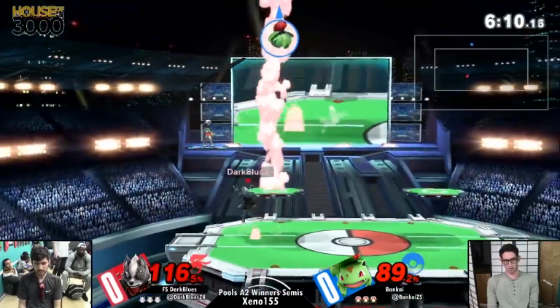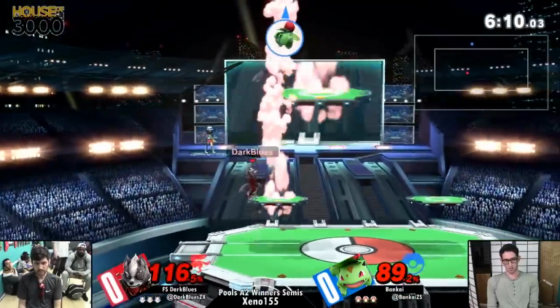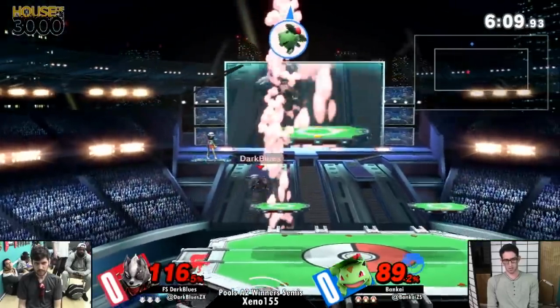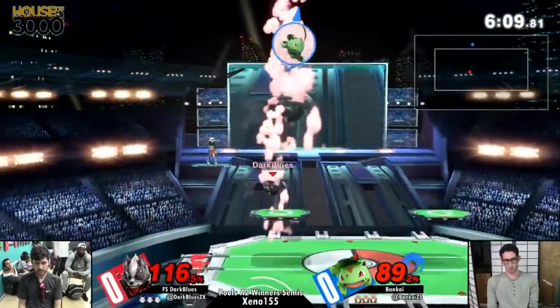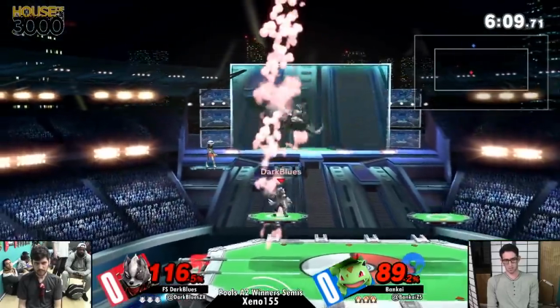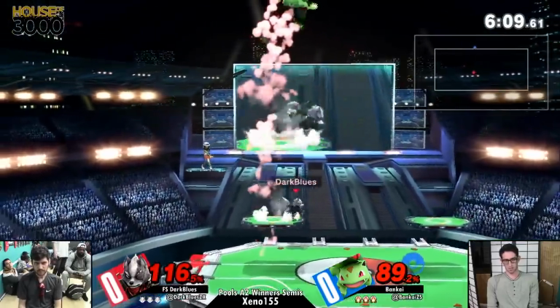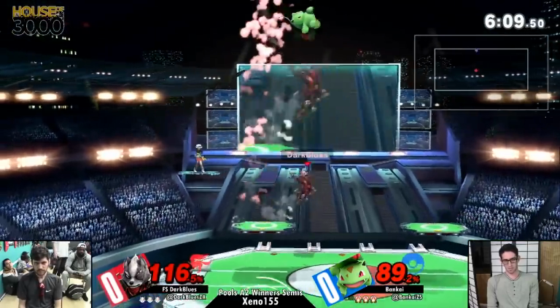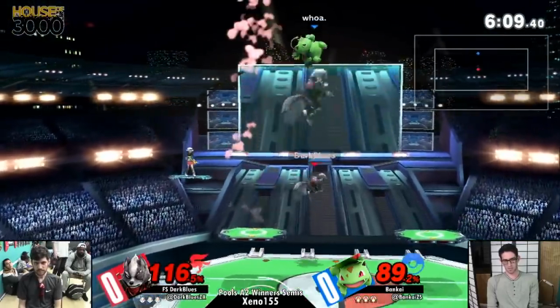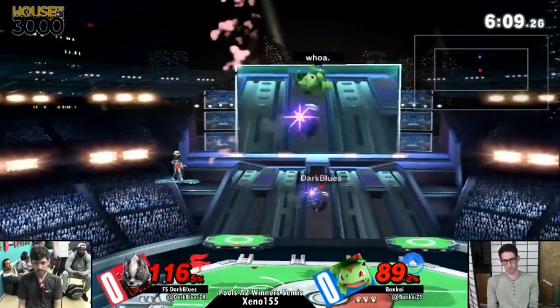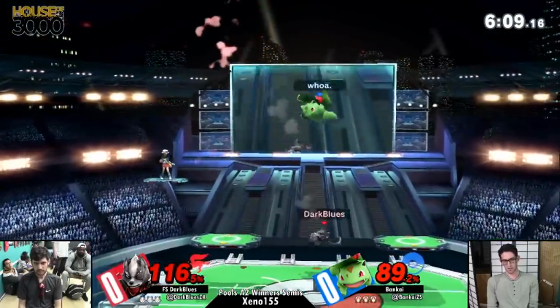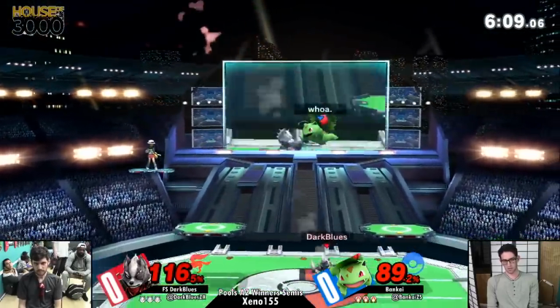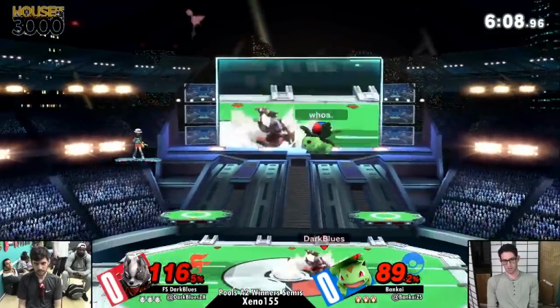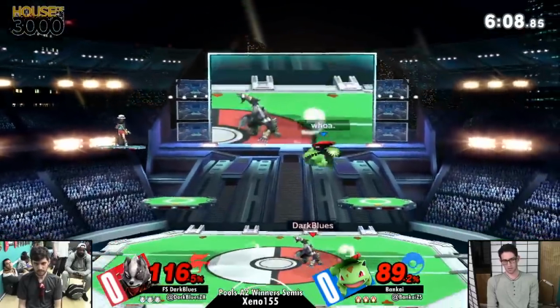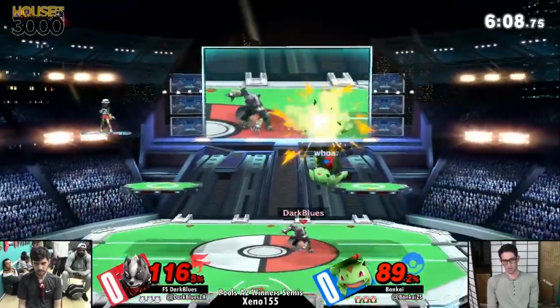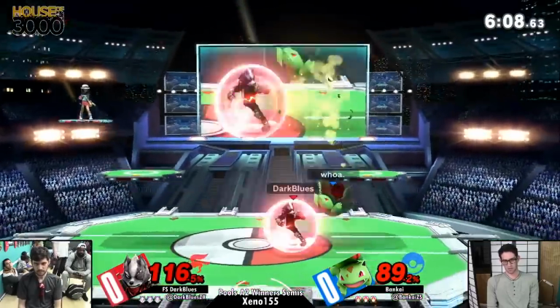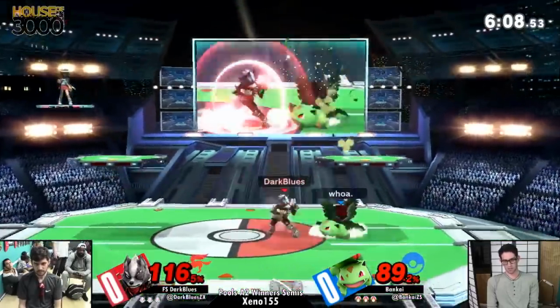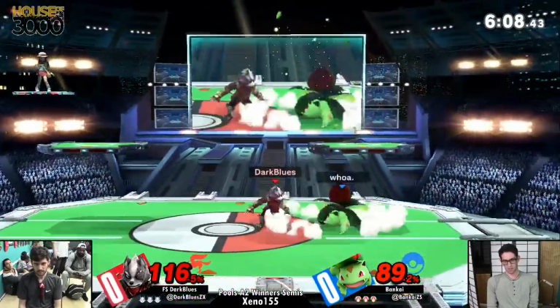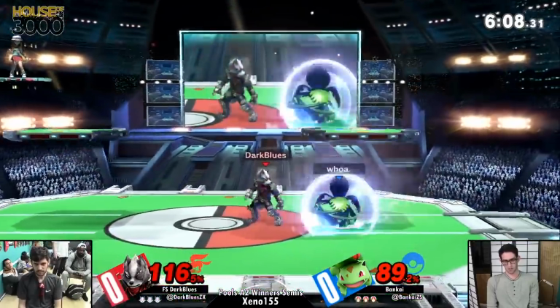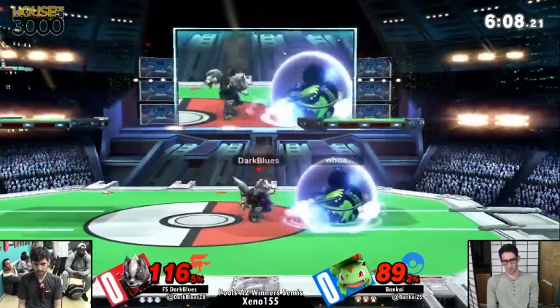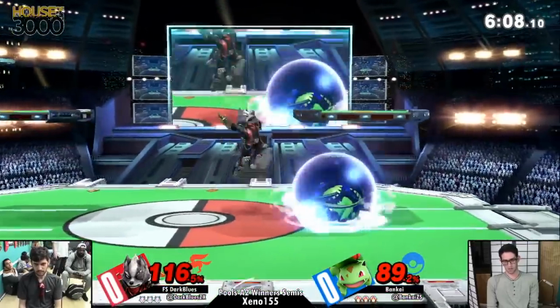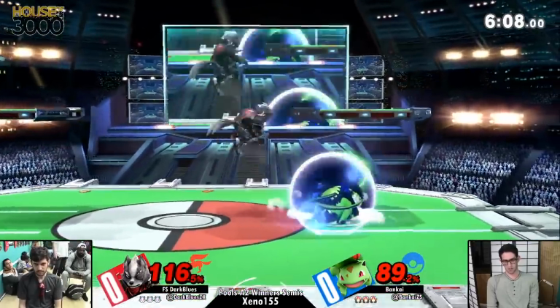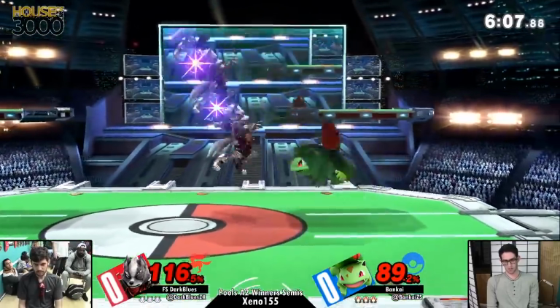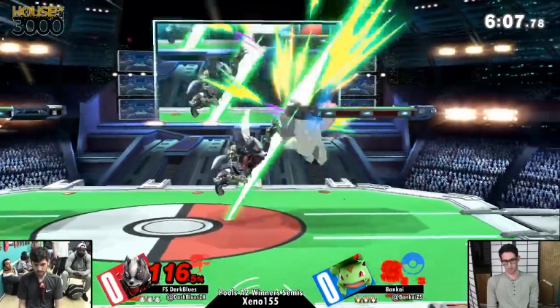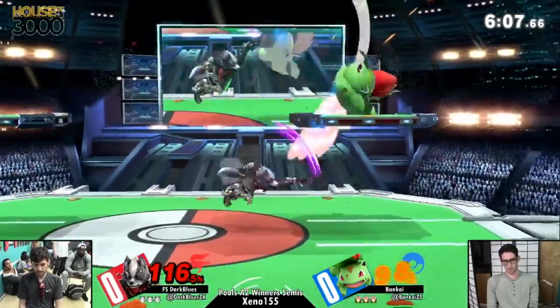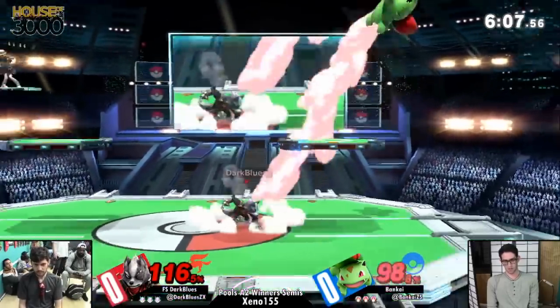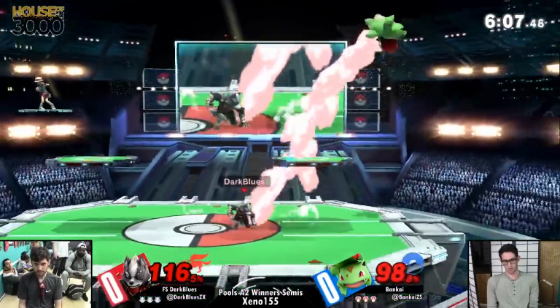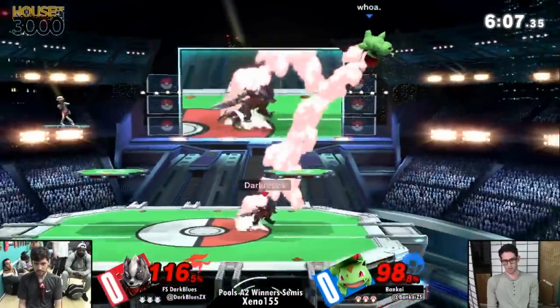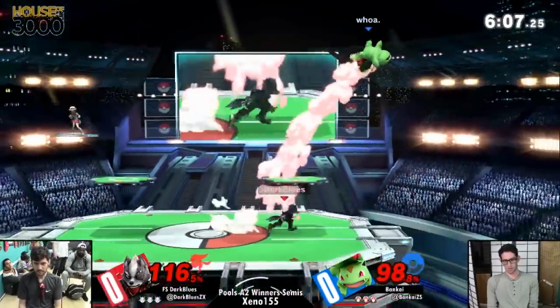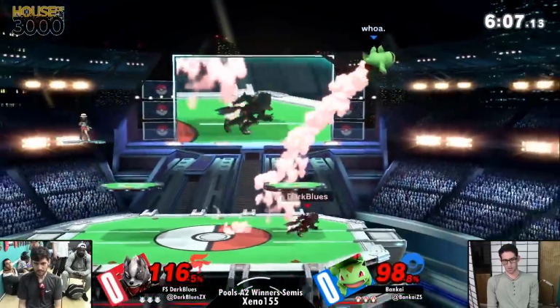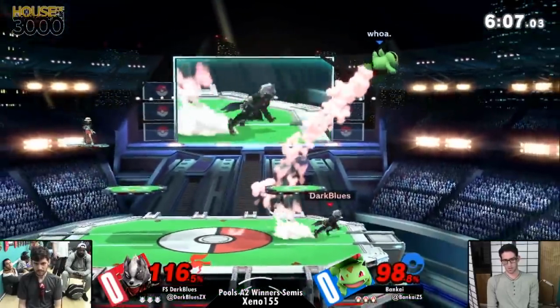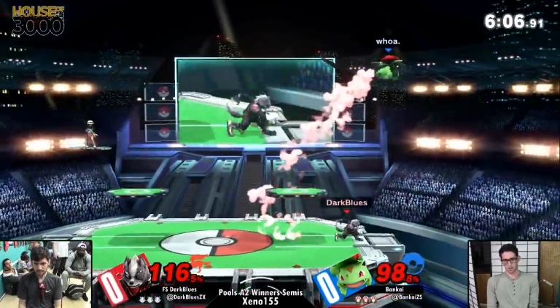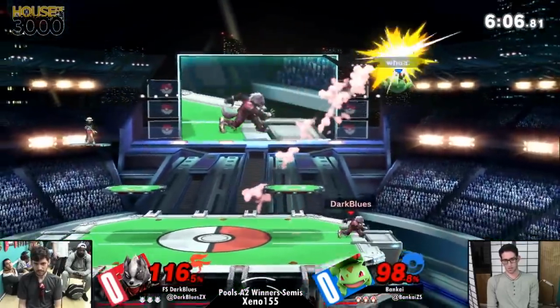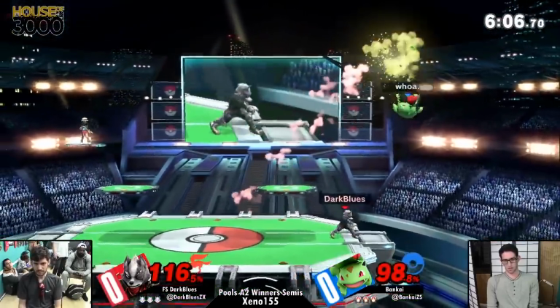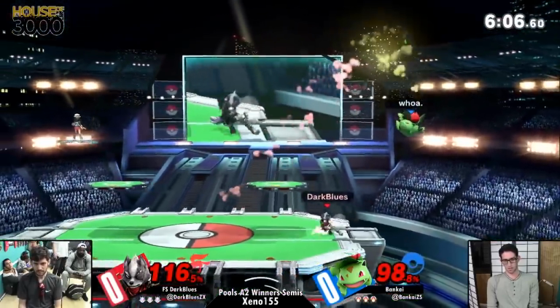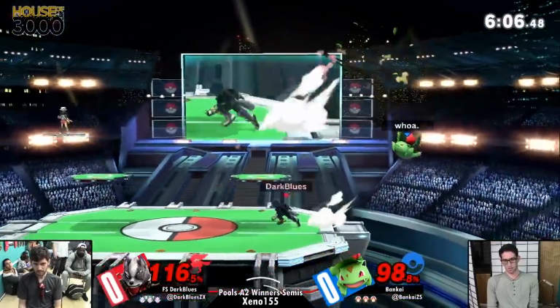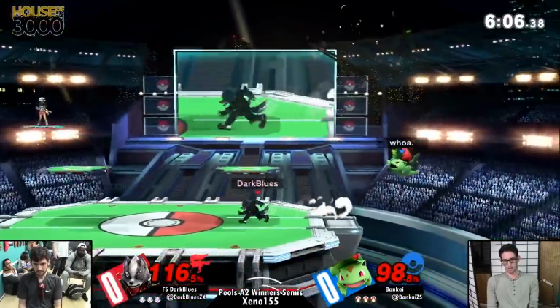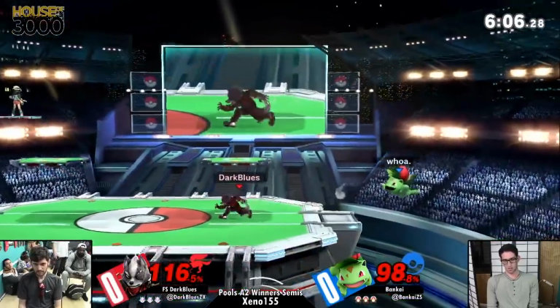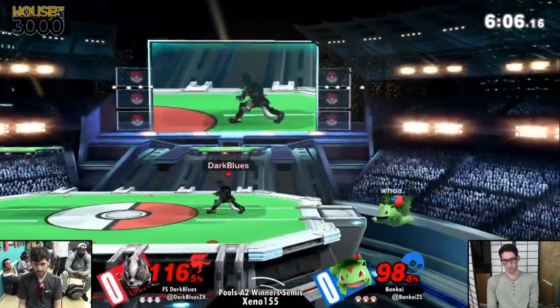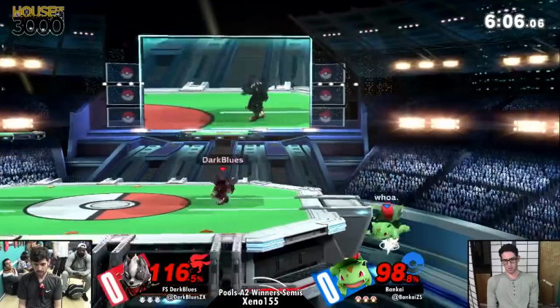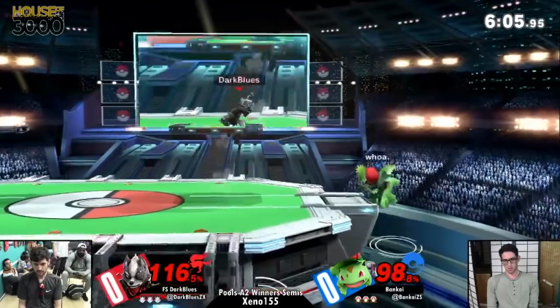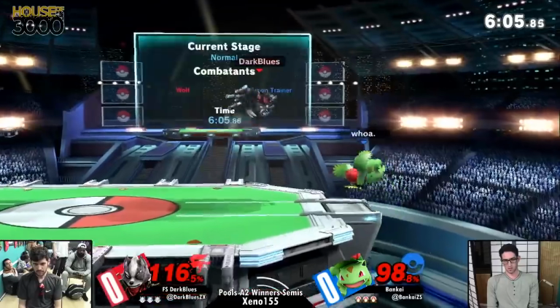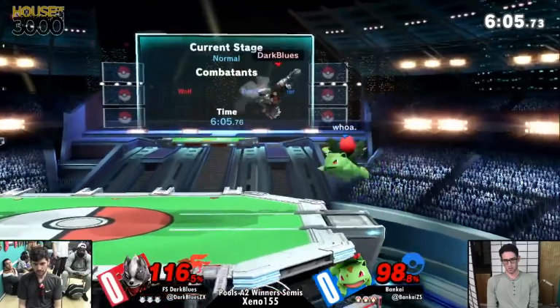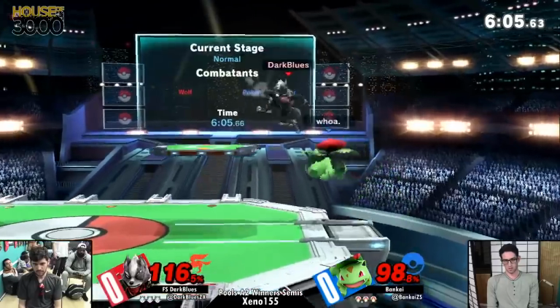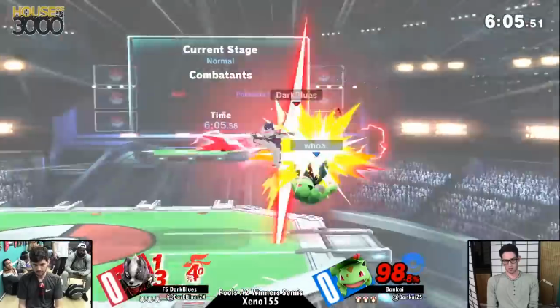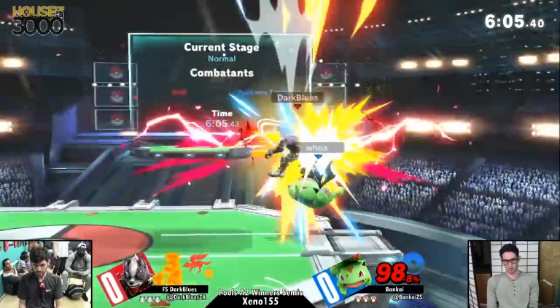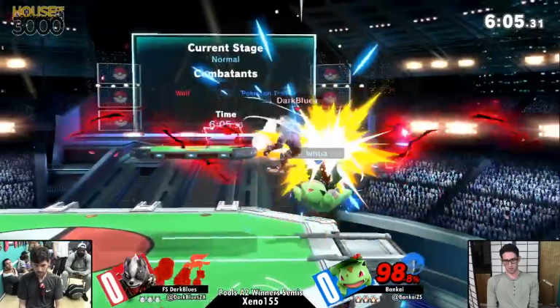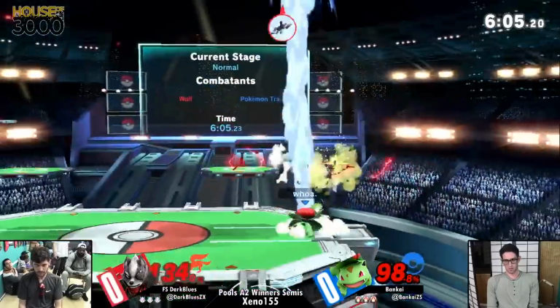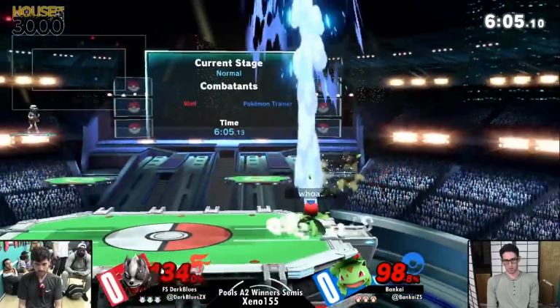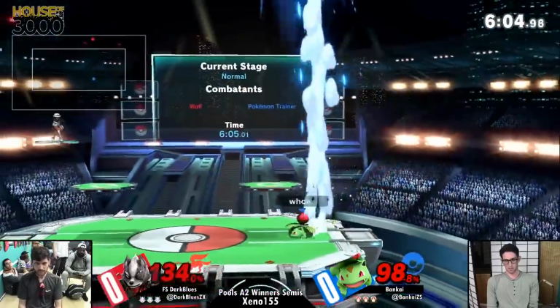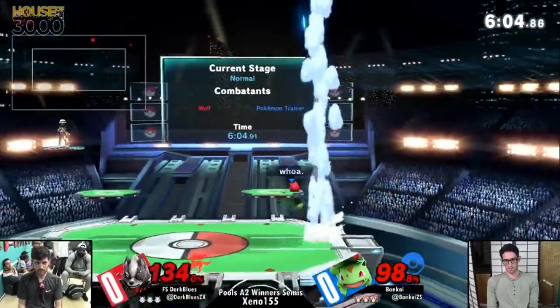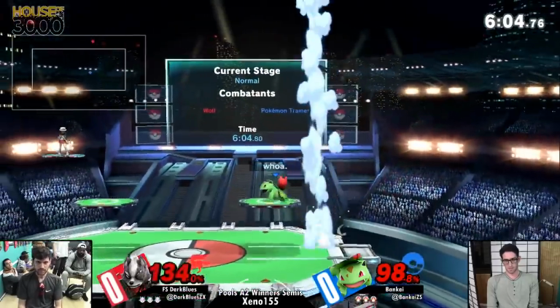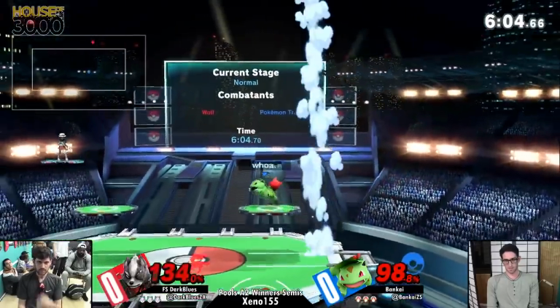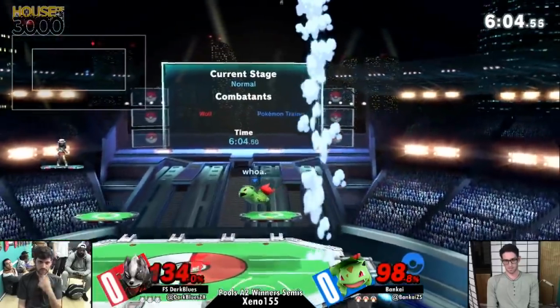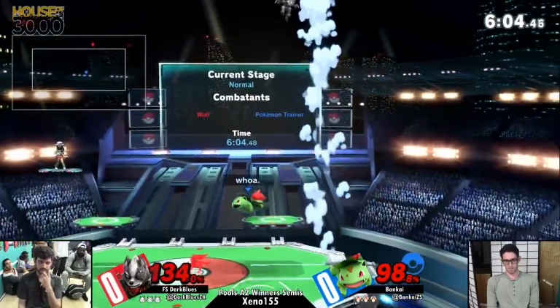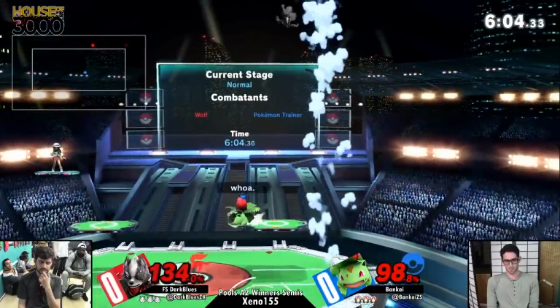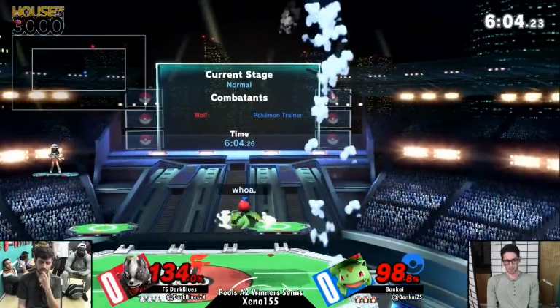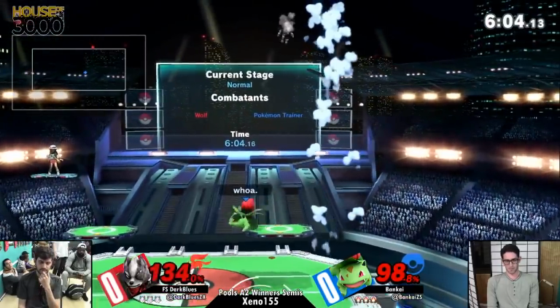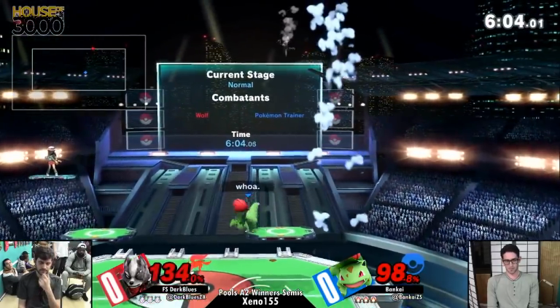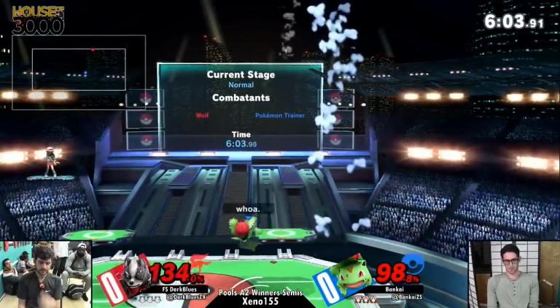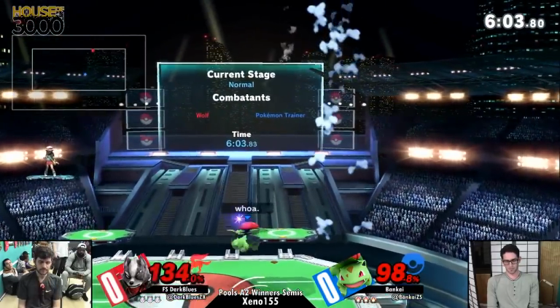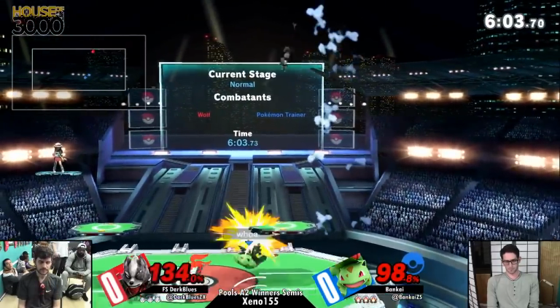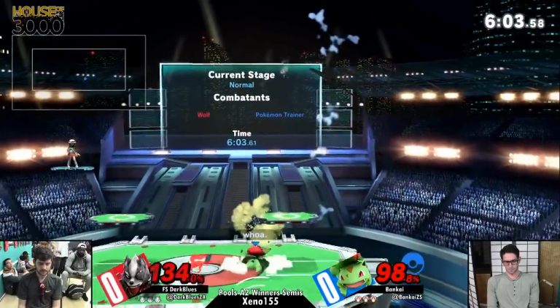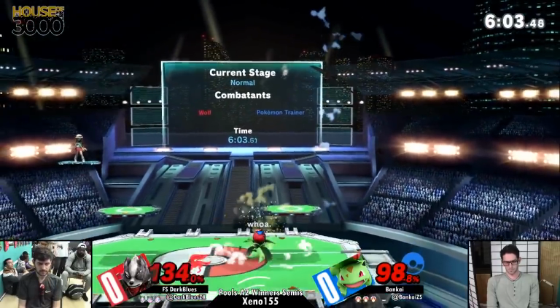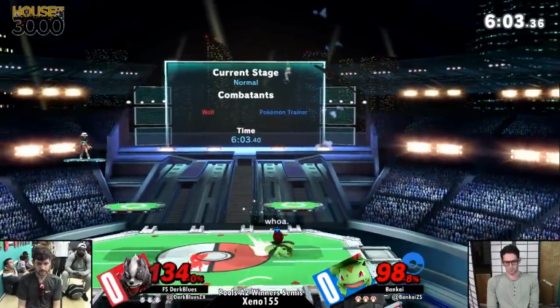Up smash on Ivysaur - a mid-weight, so he's not going to die just yet. Landing, setting up the ledge trap.